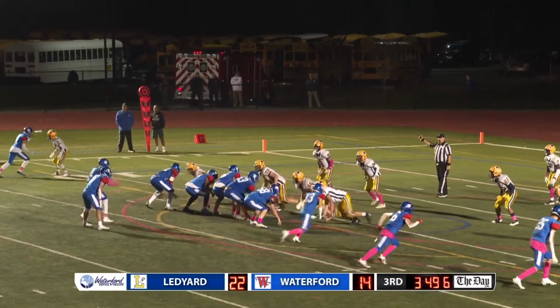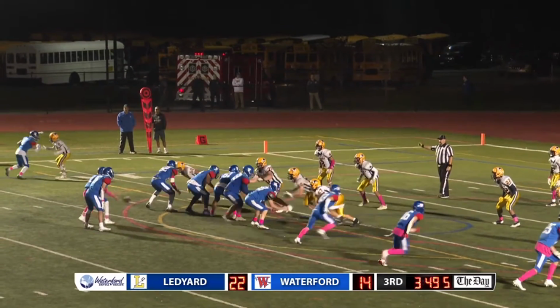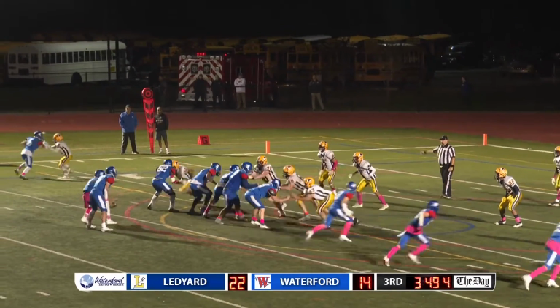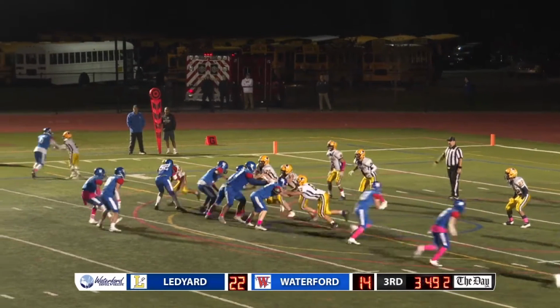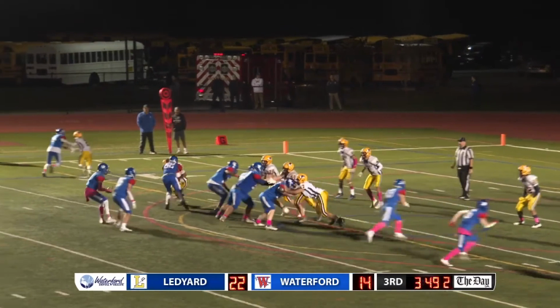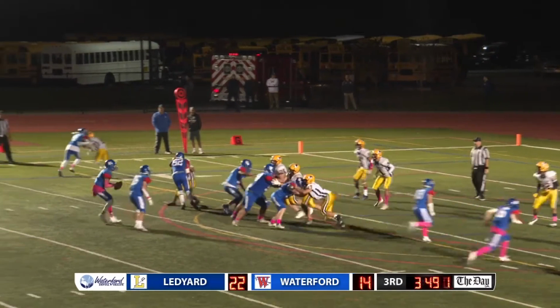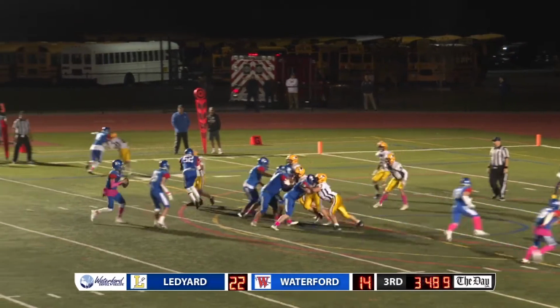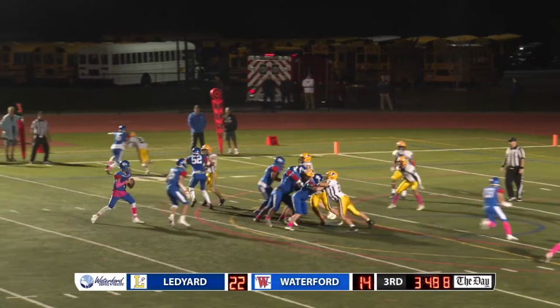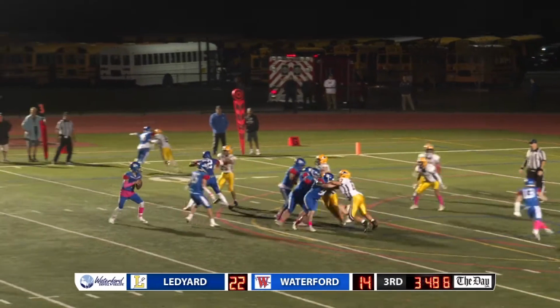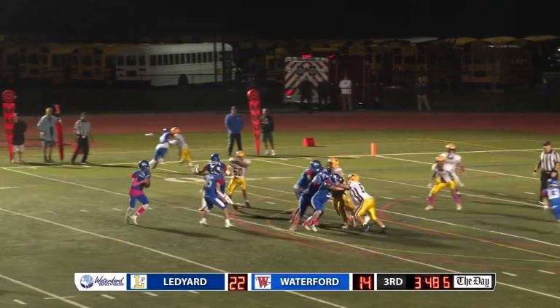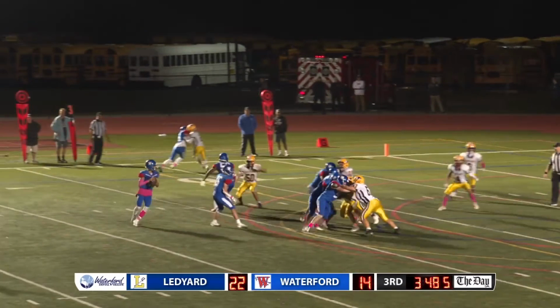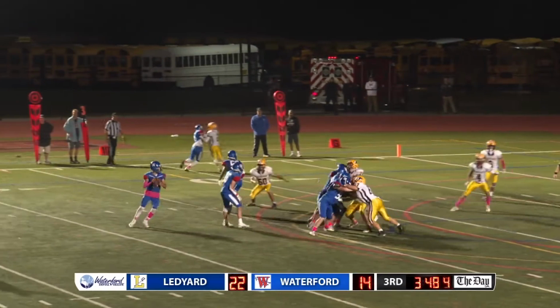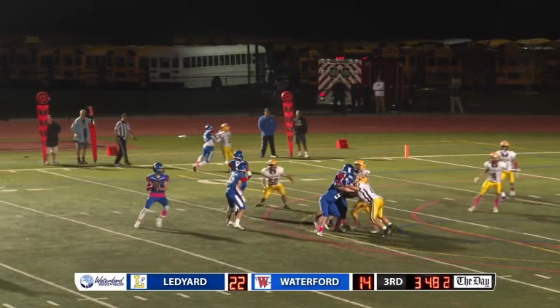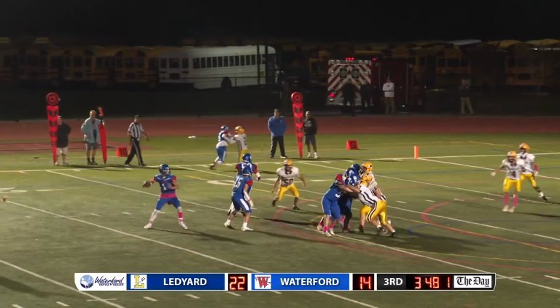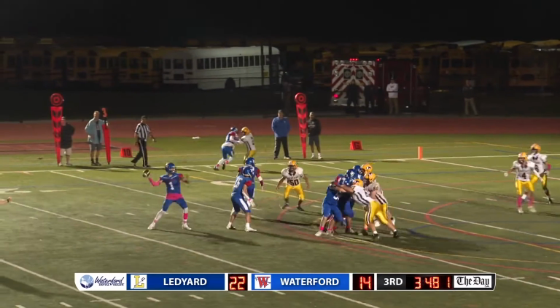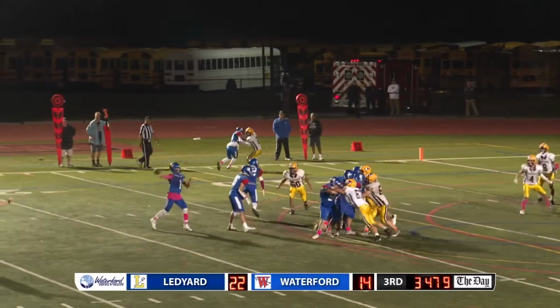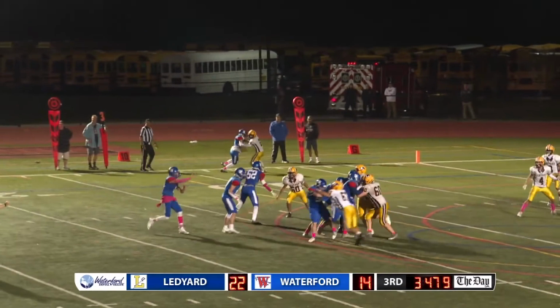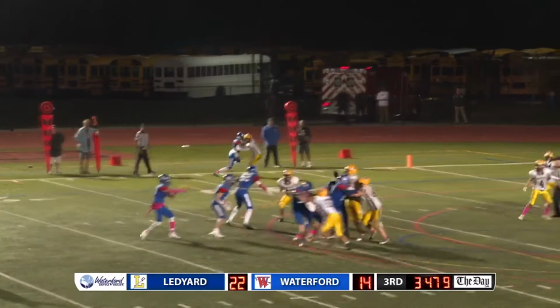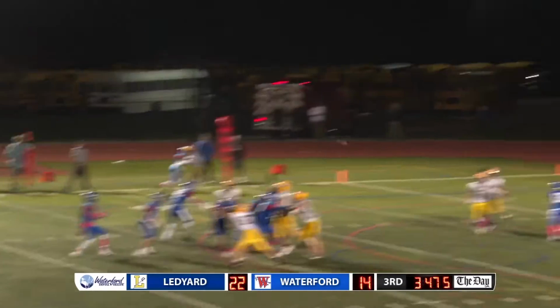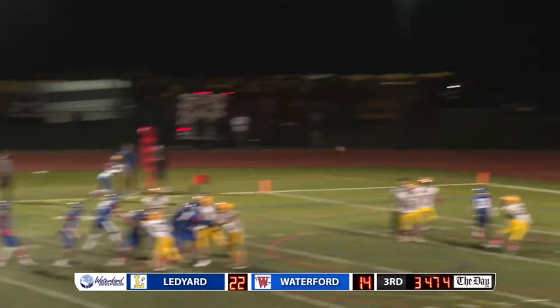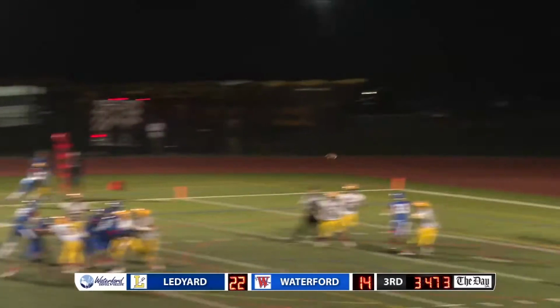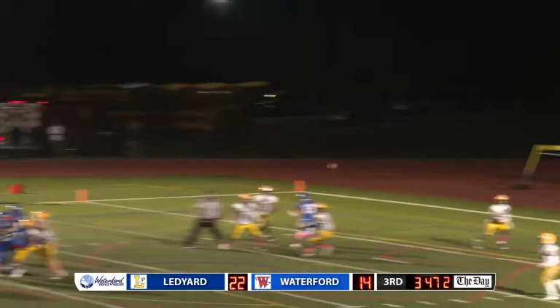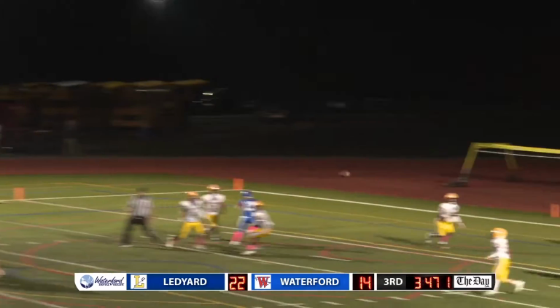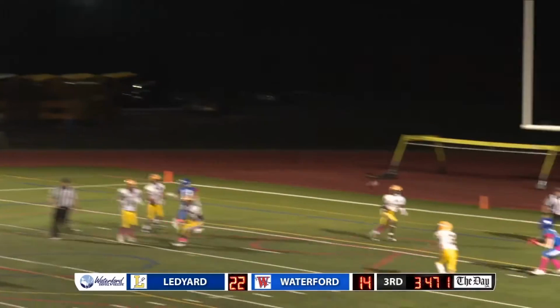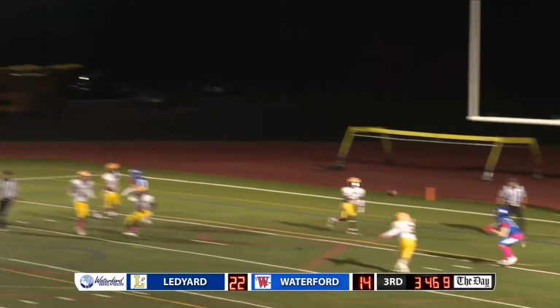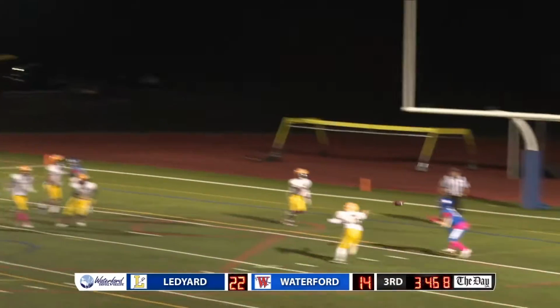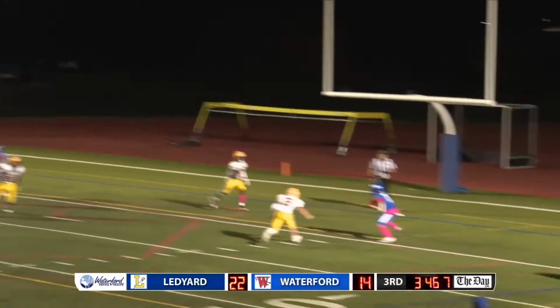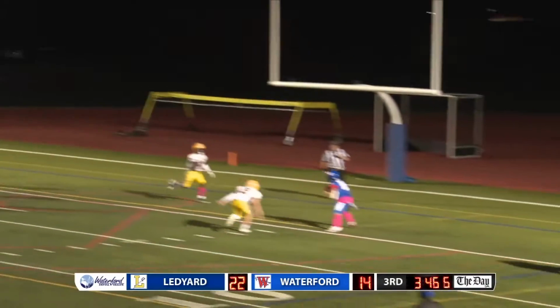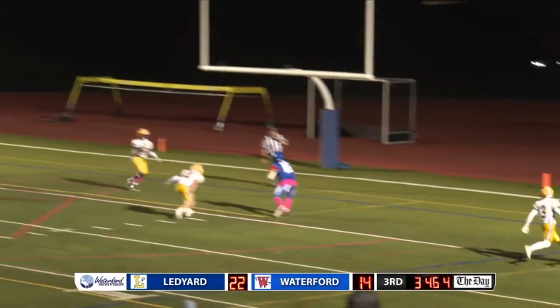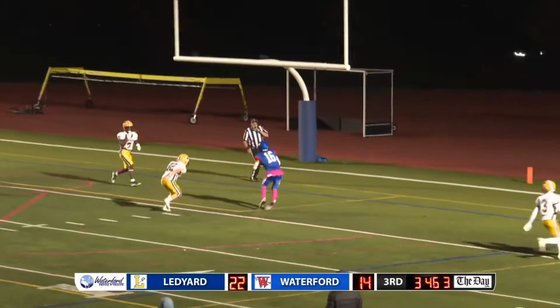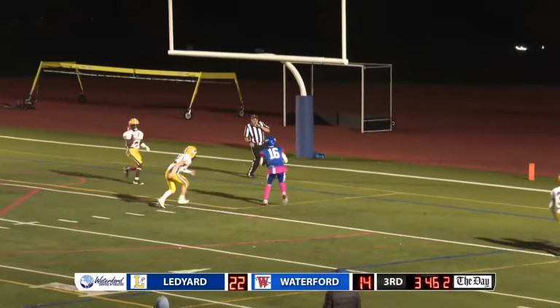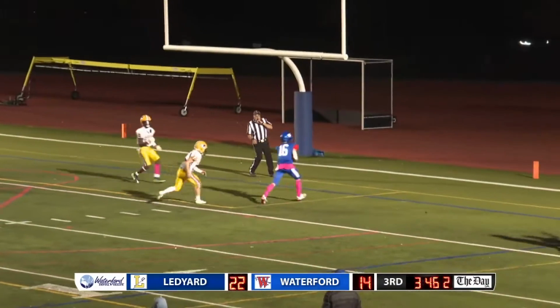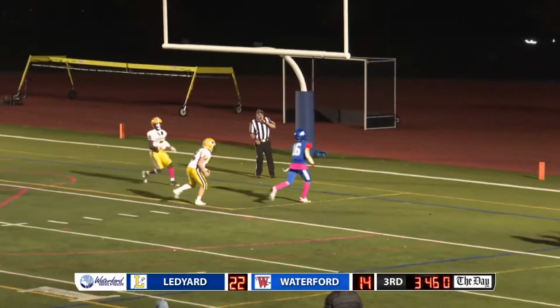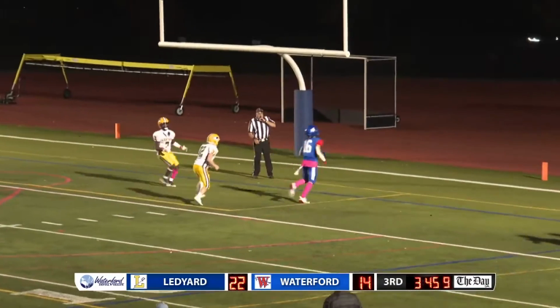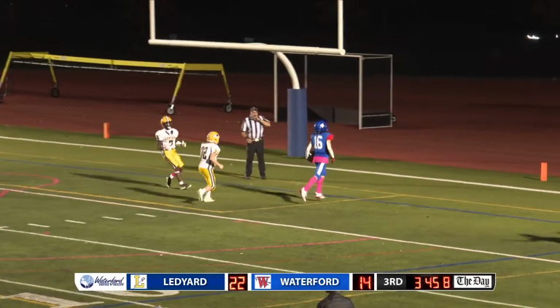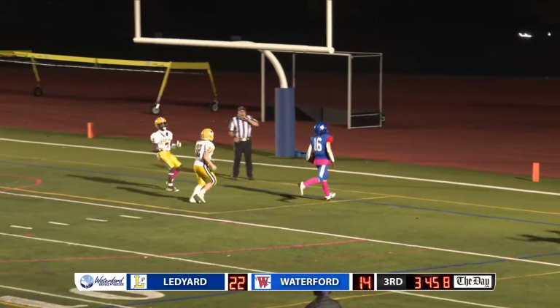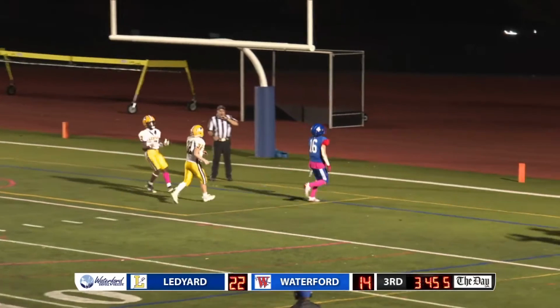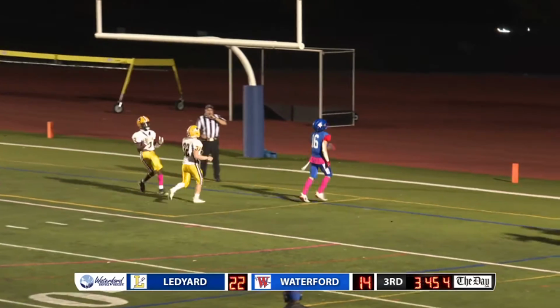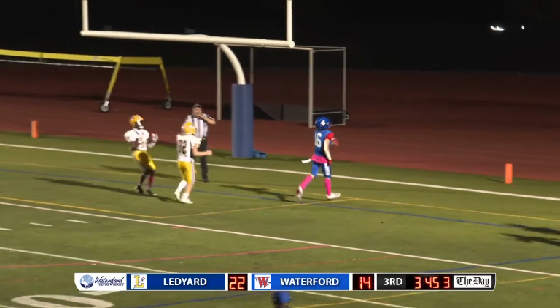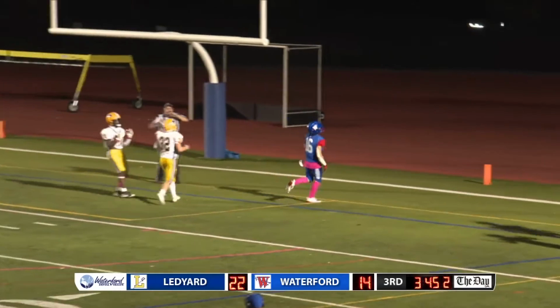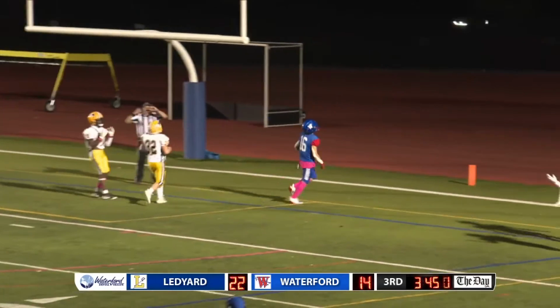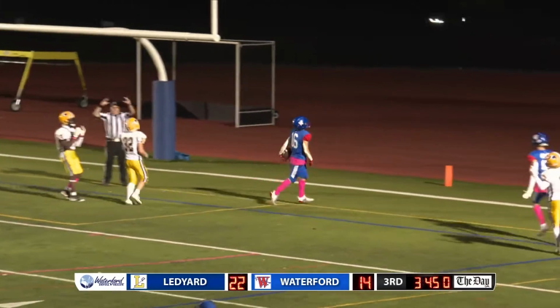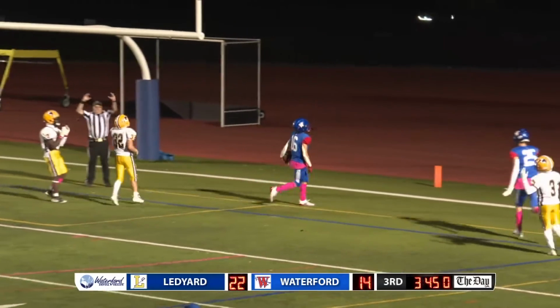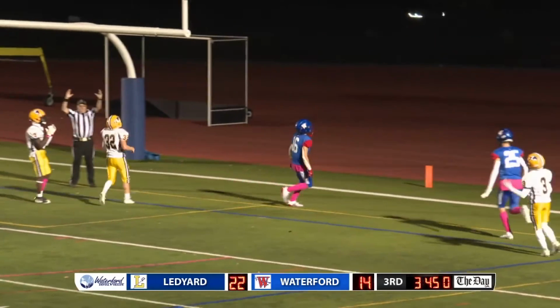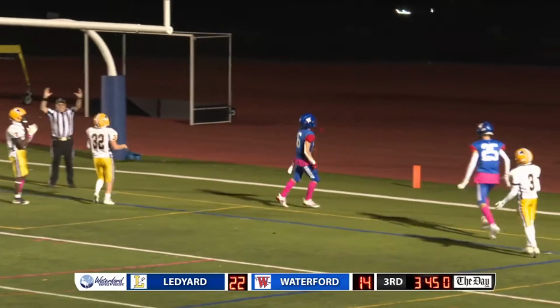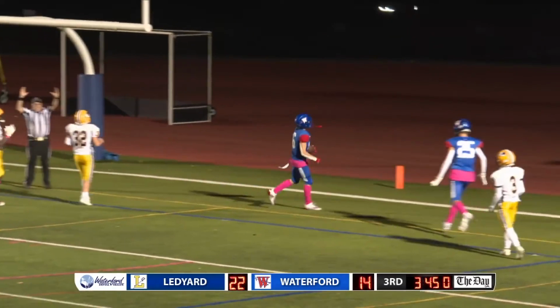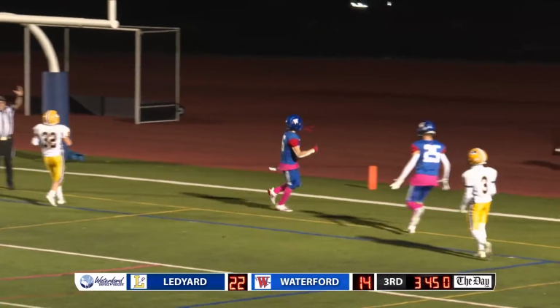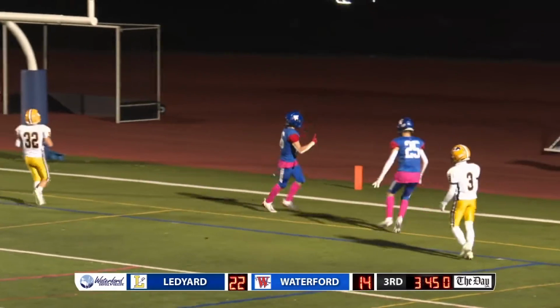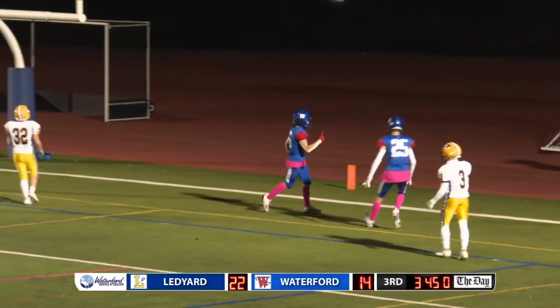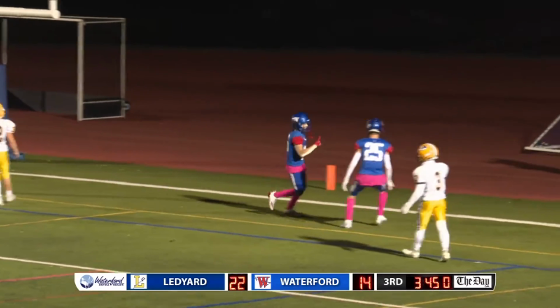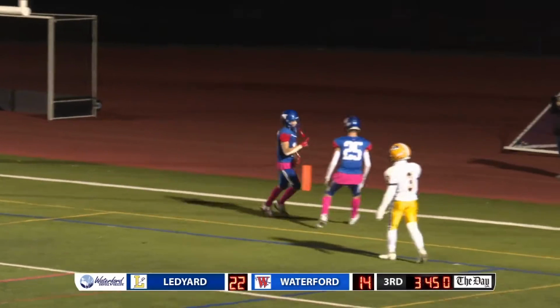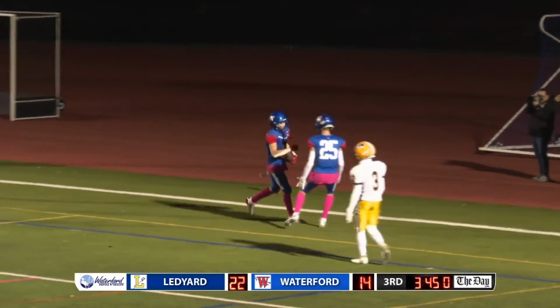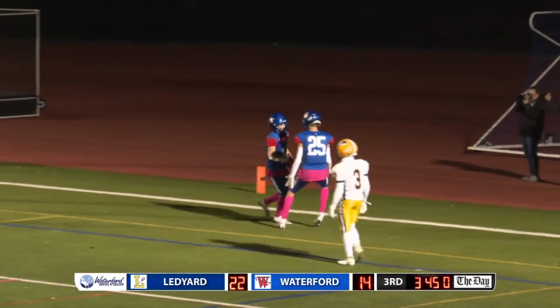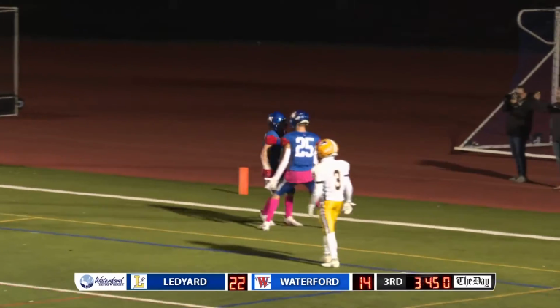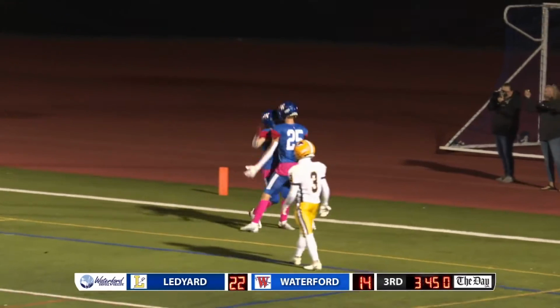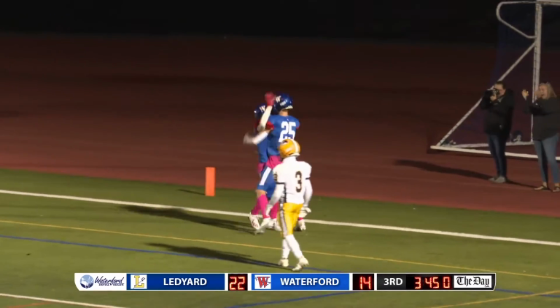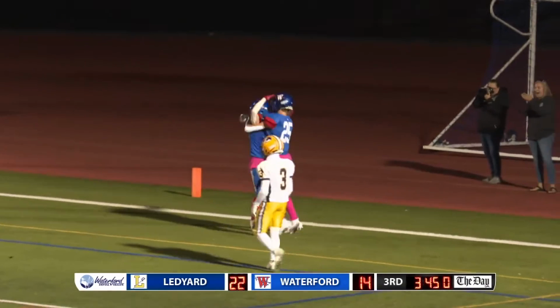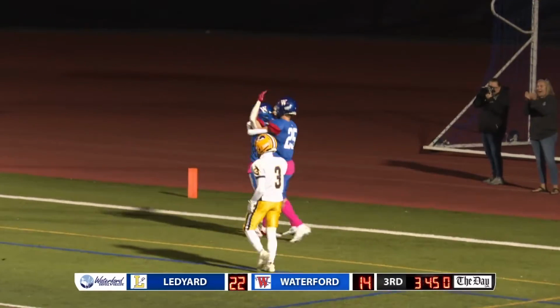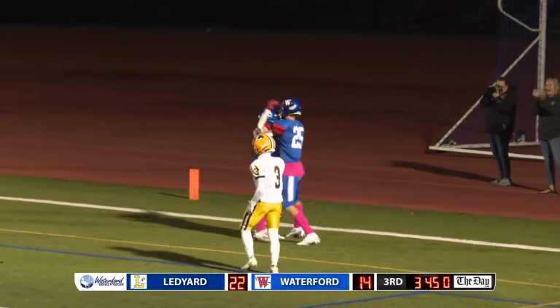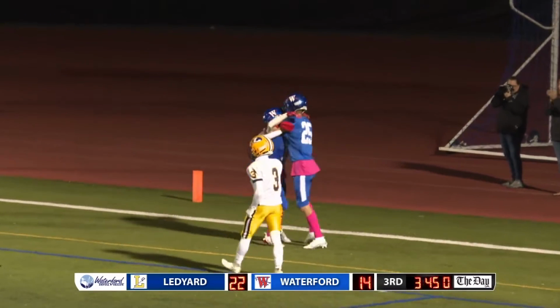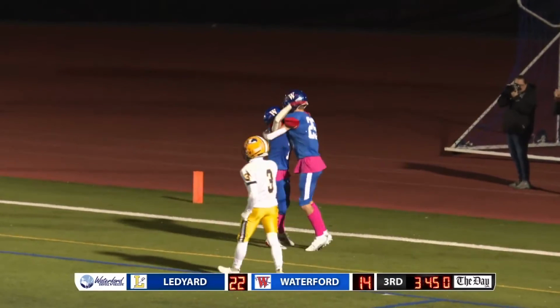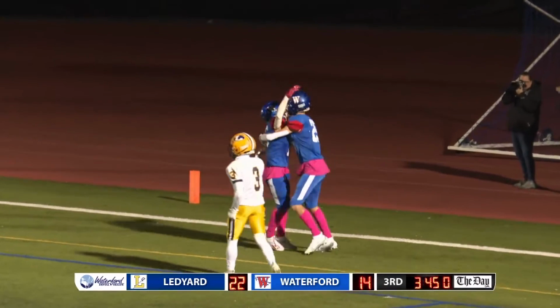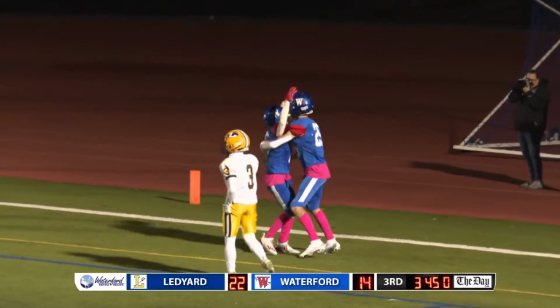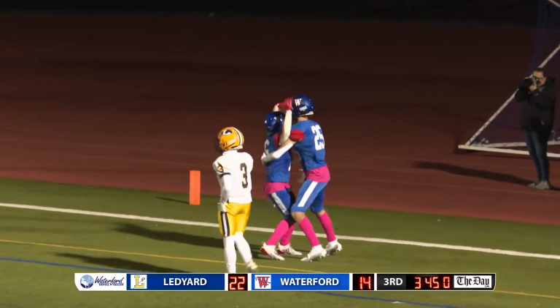Hines is back in on third down. He's going to throw. Zips it. Touchdown Waterford, Jax Higgins.